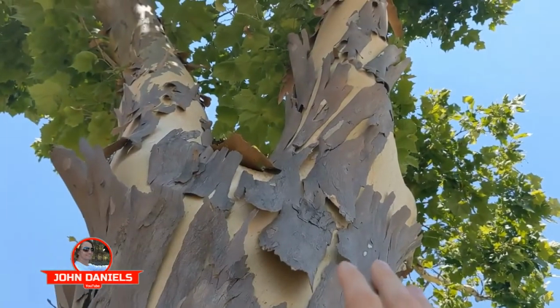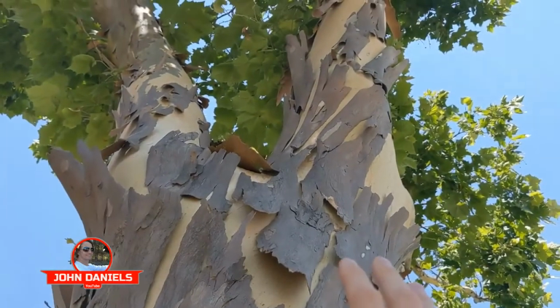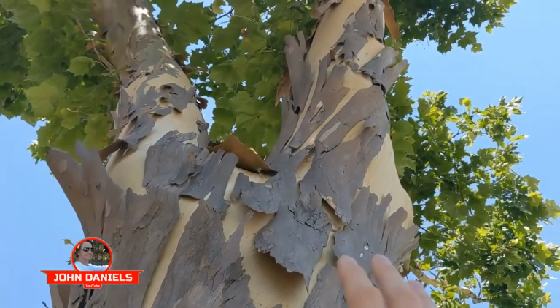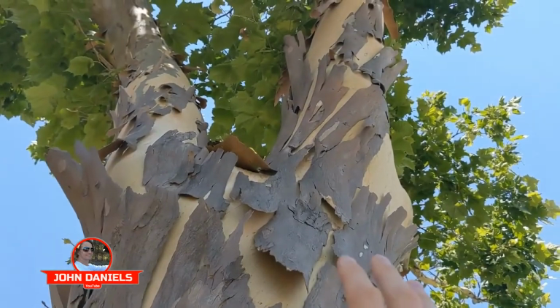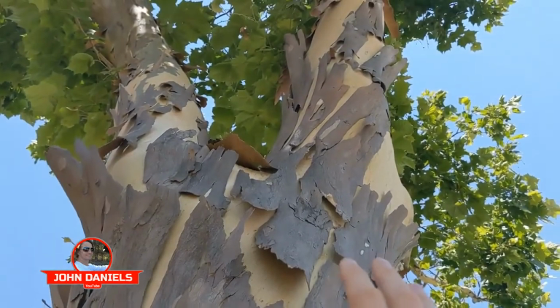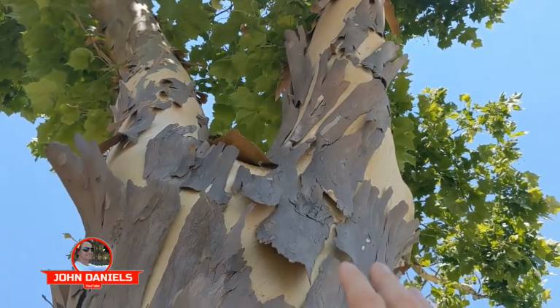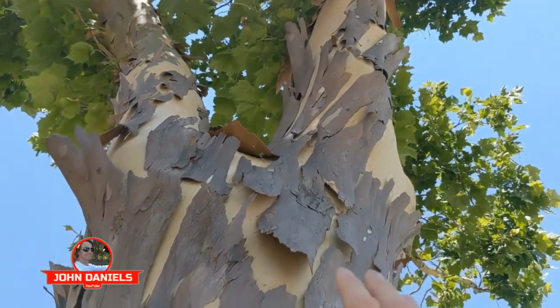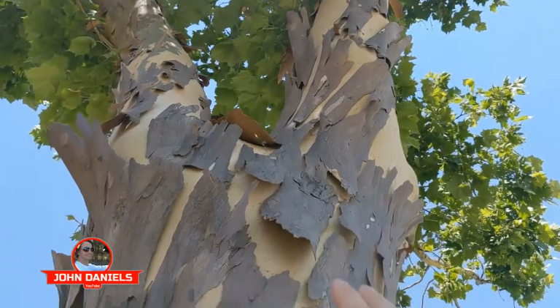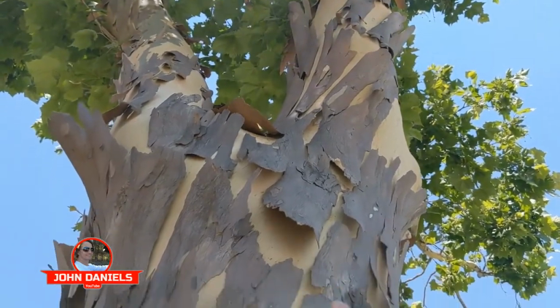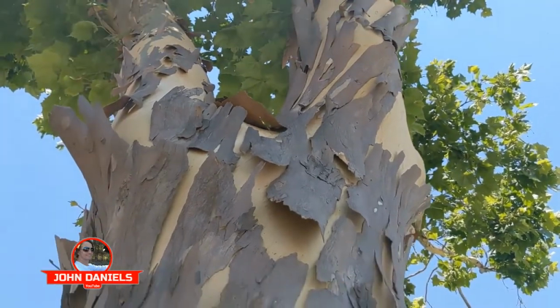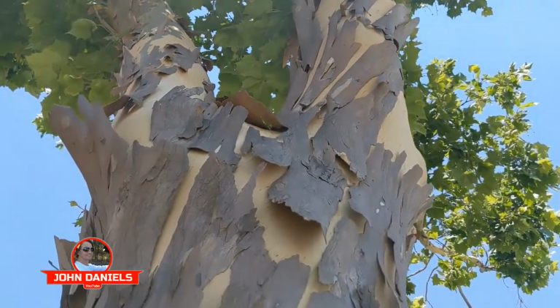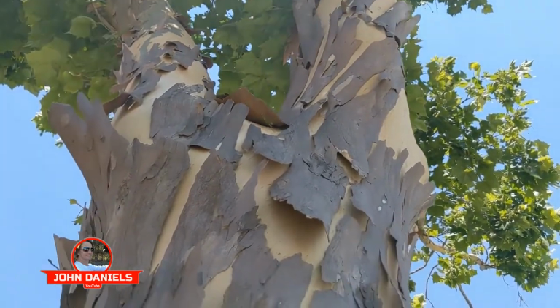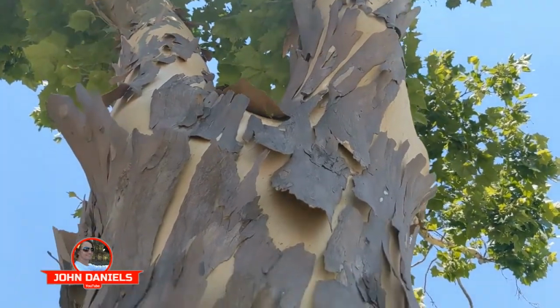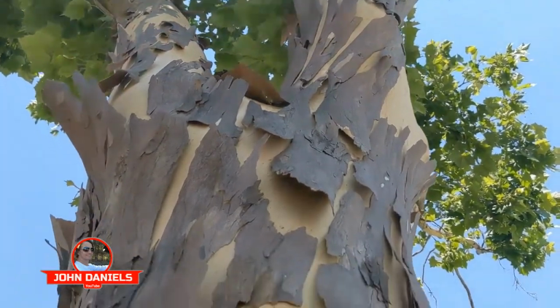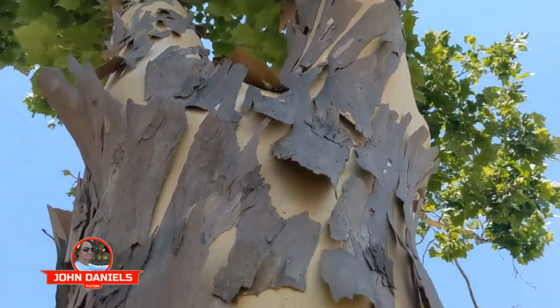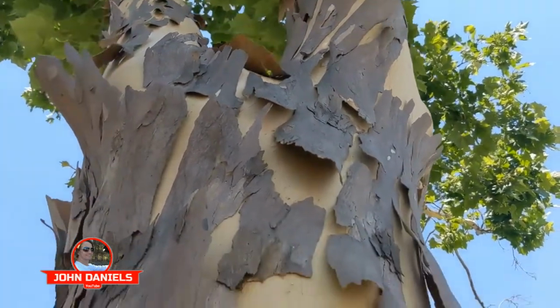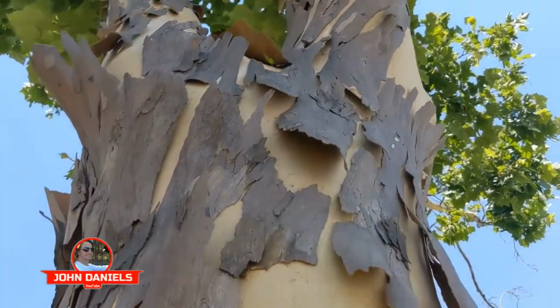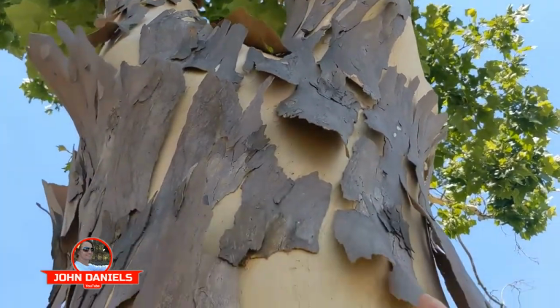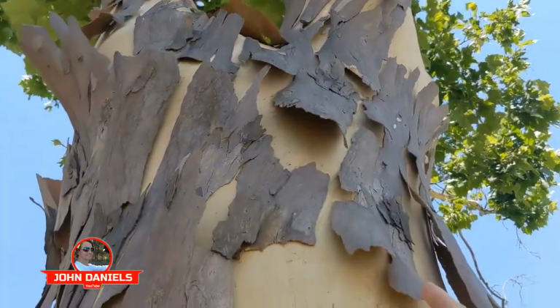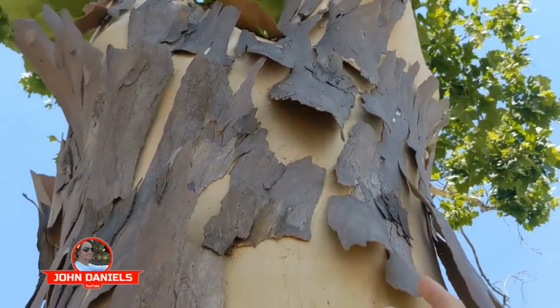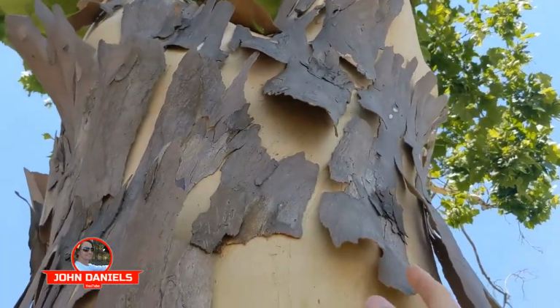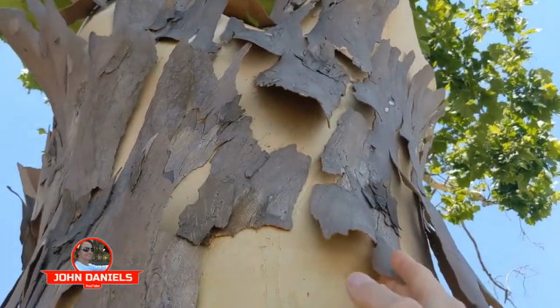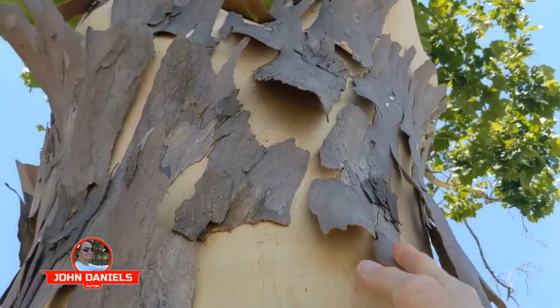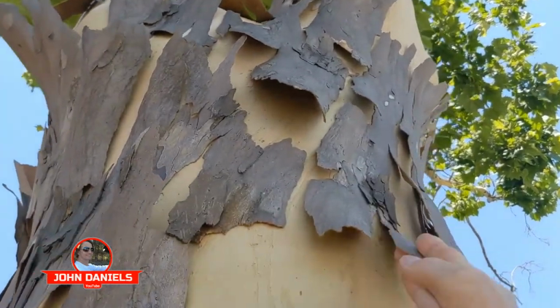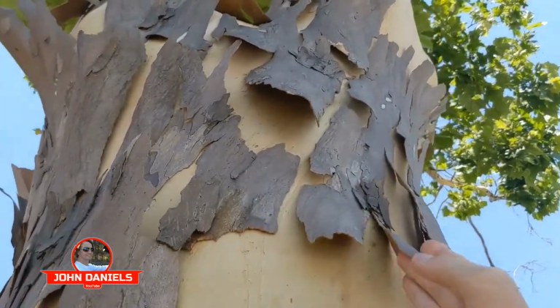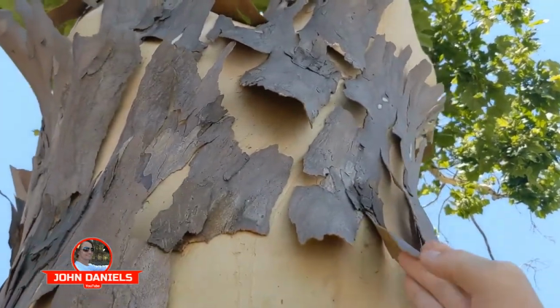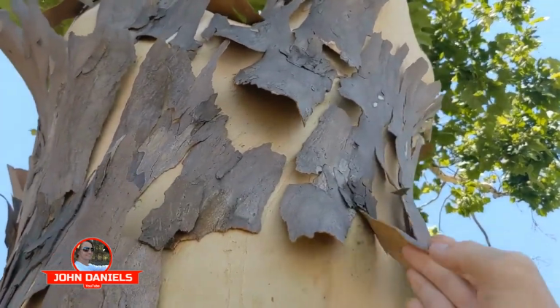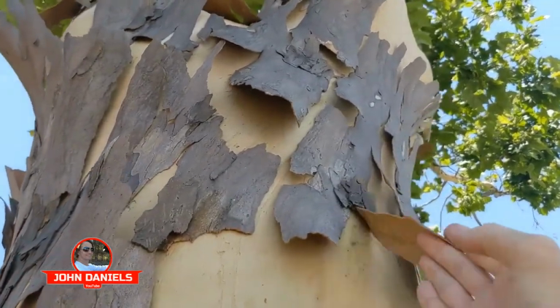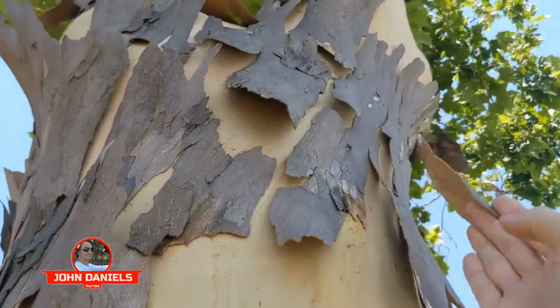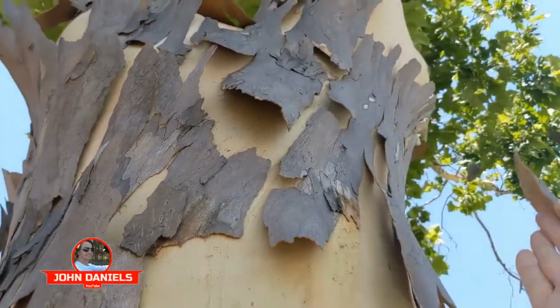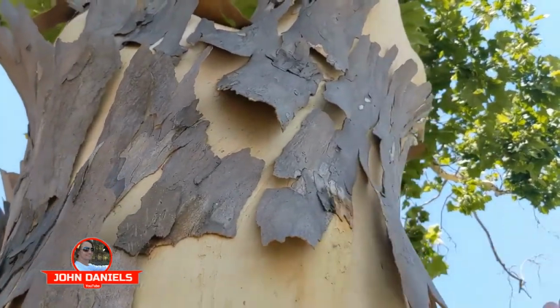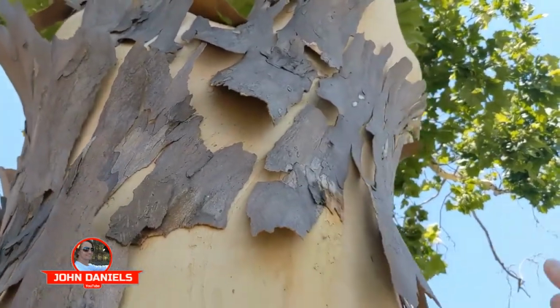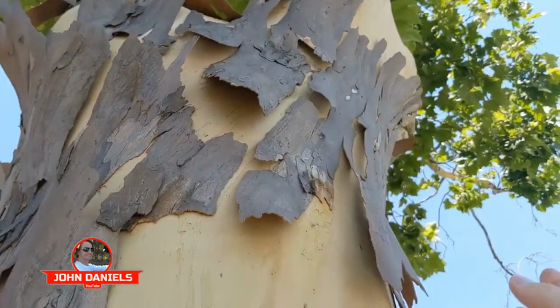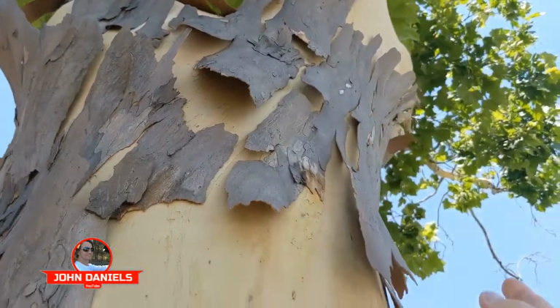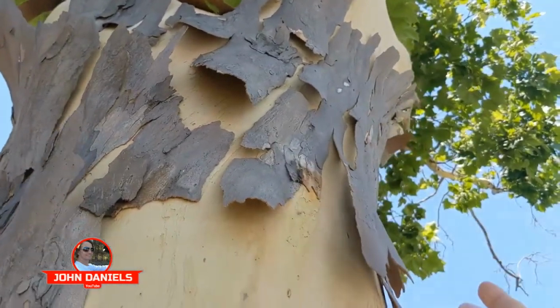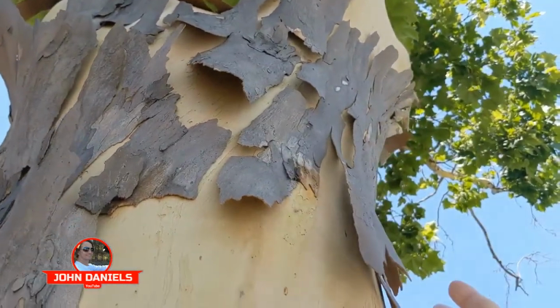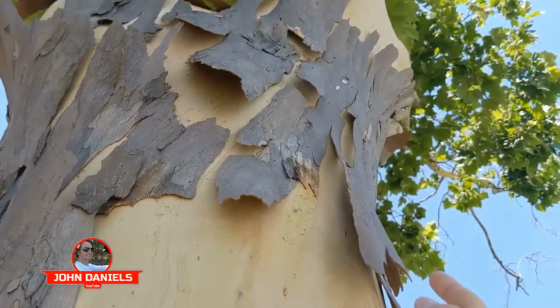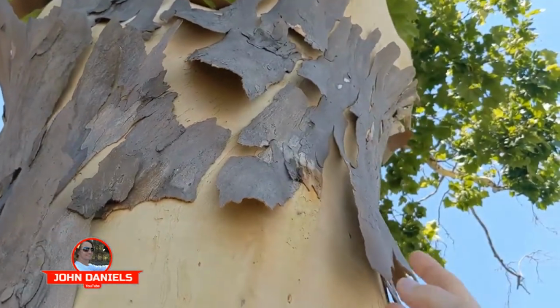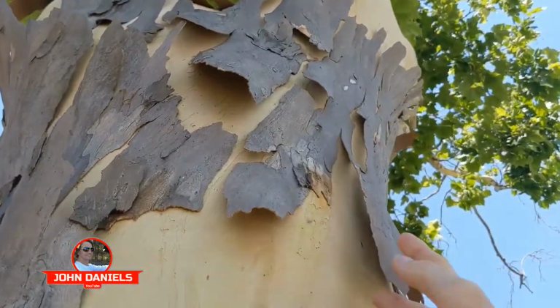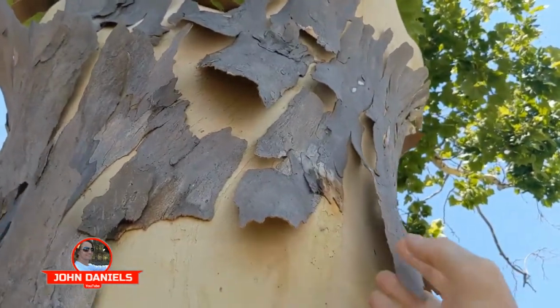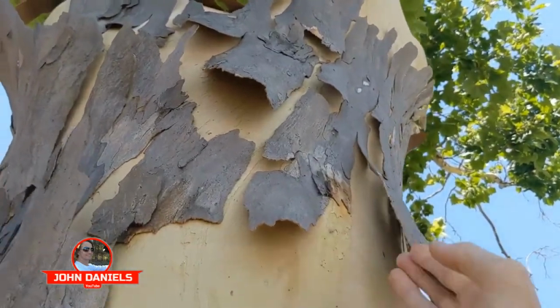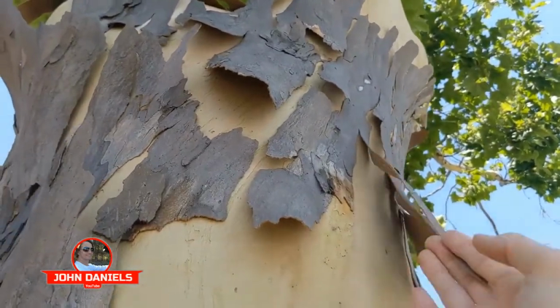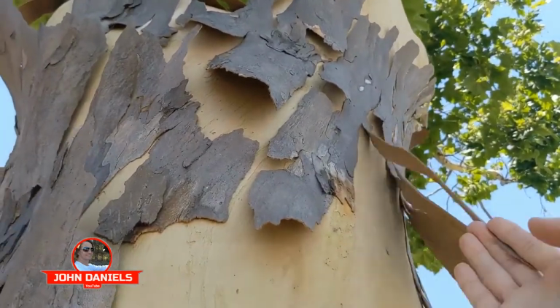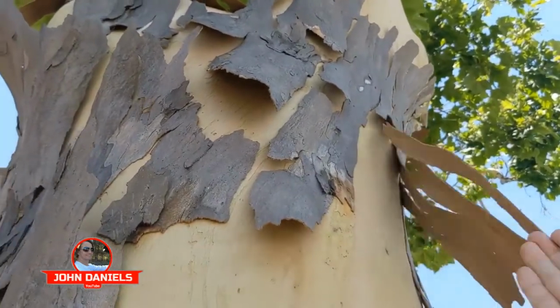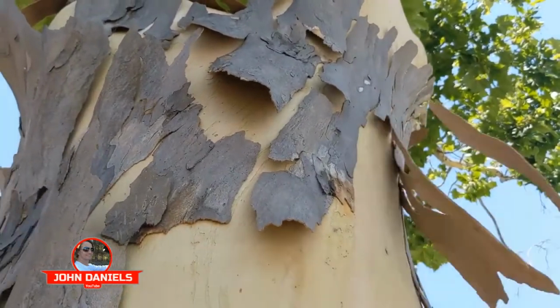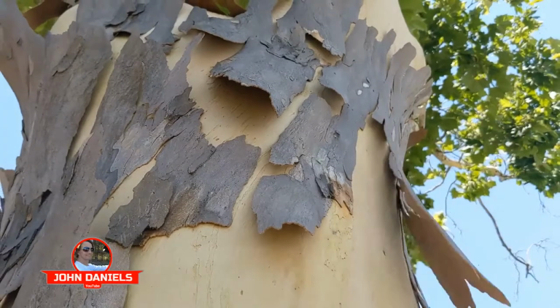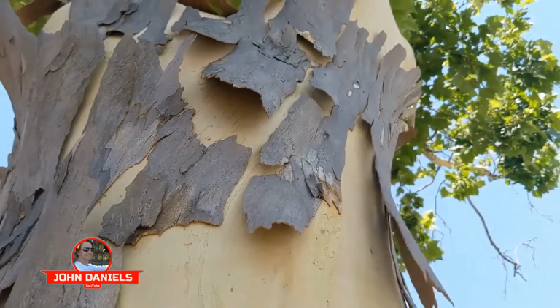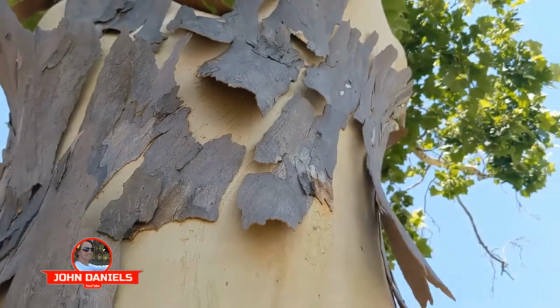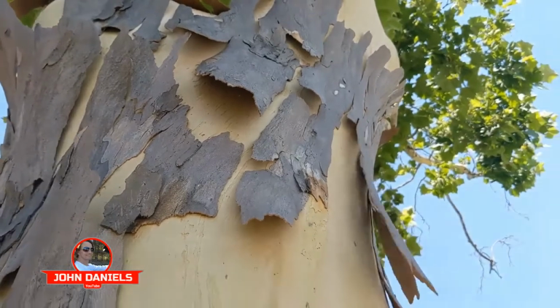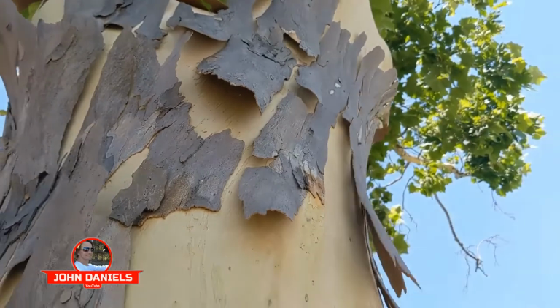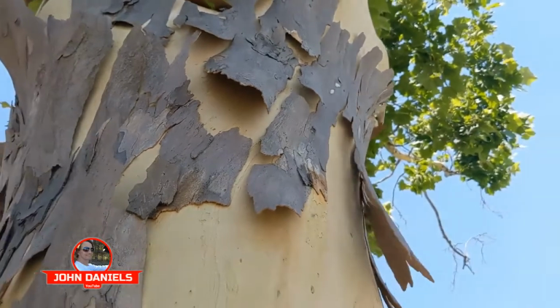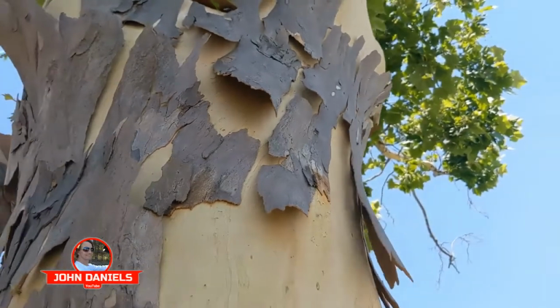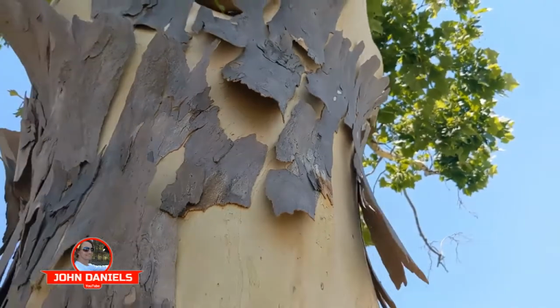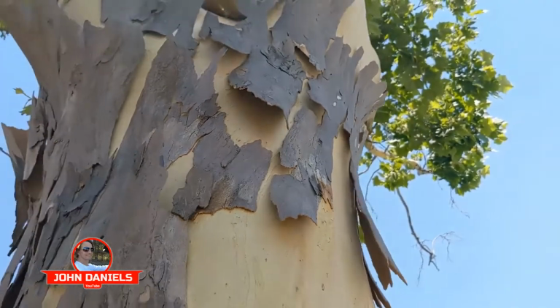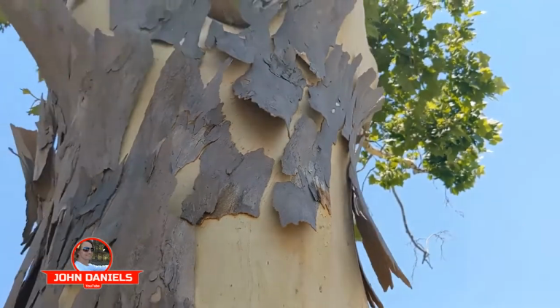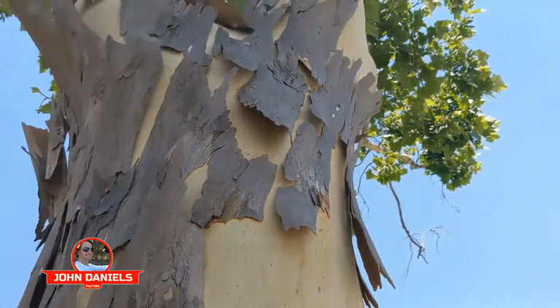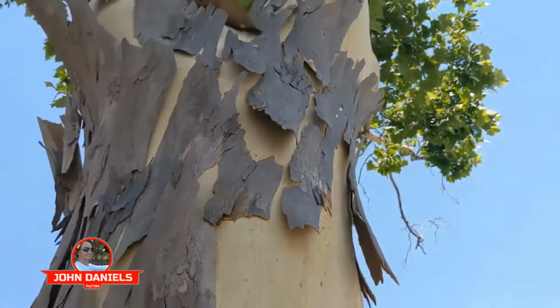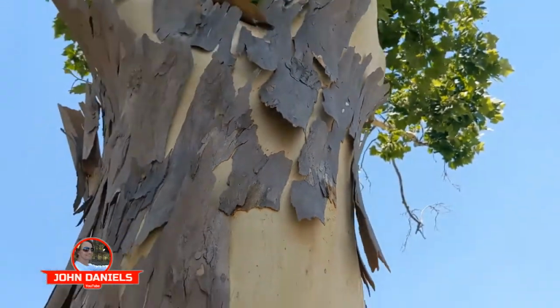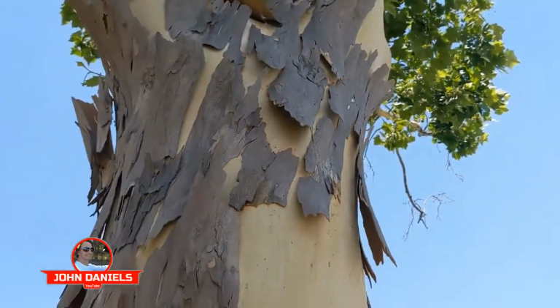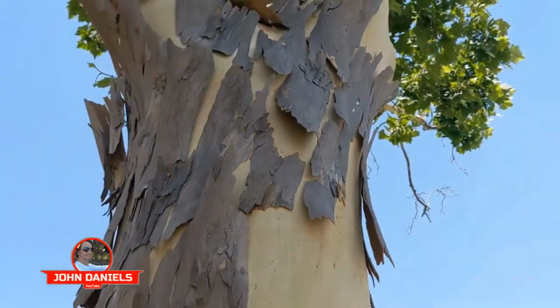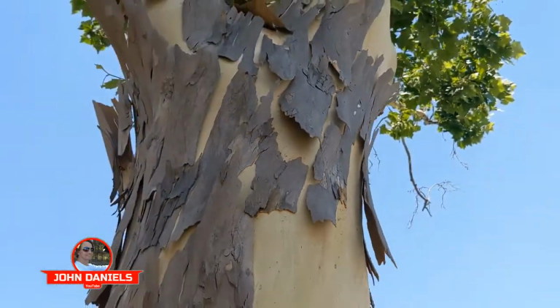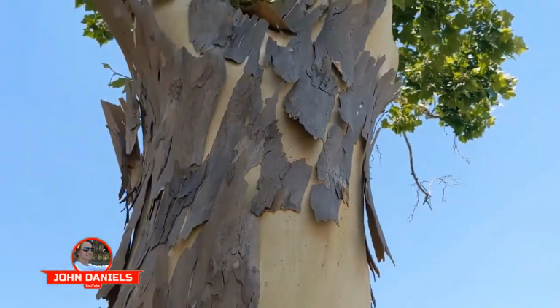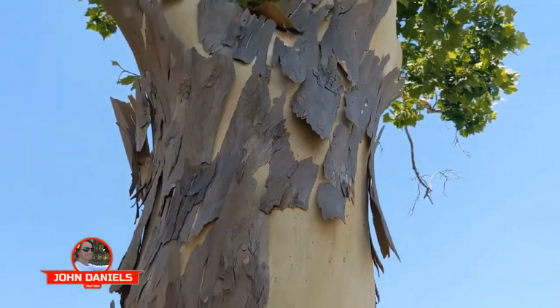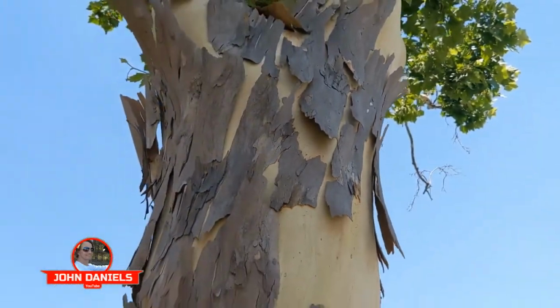That's it. Thin bark. It just falls right off. Amazing tree.